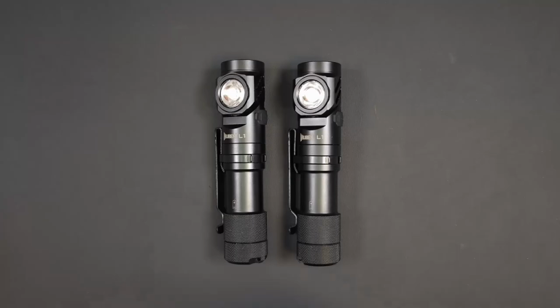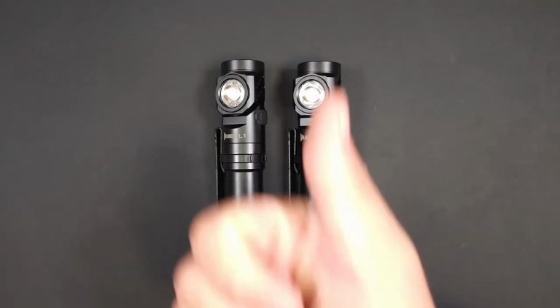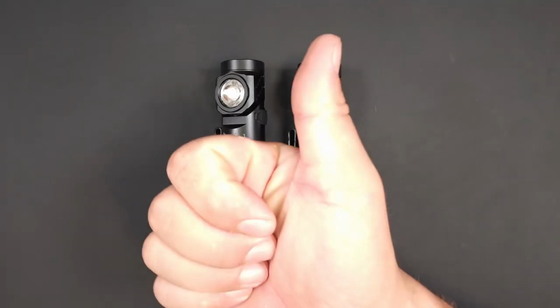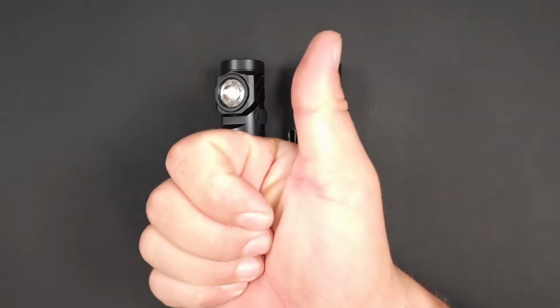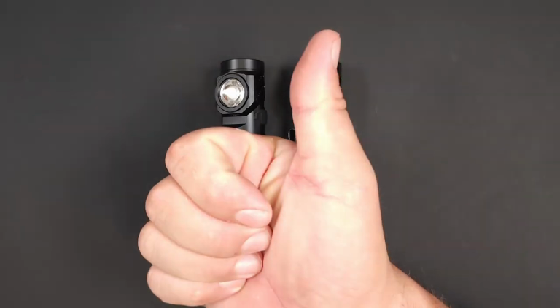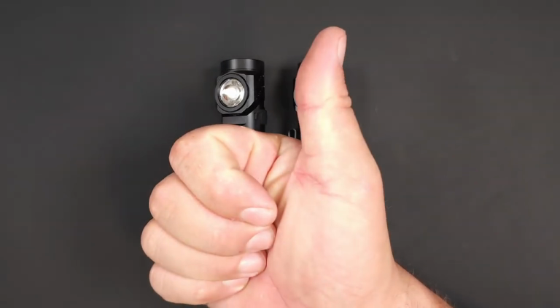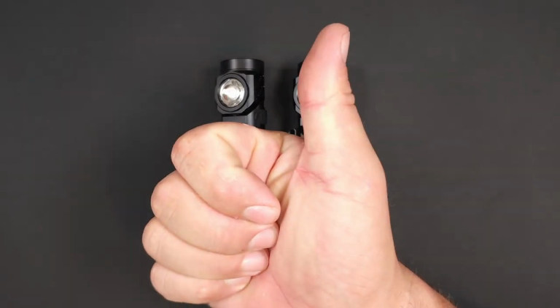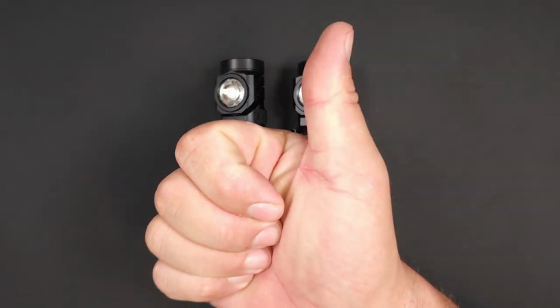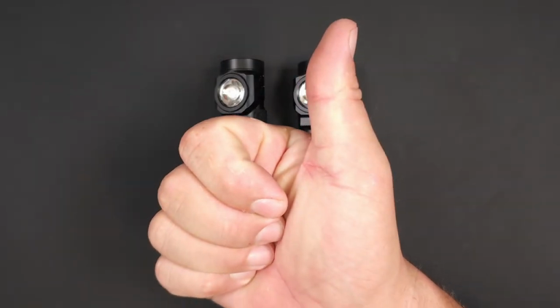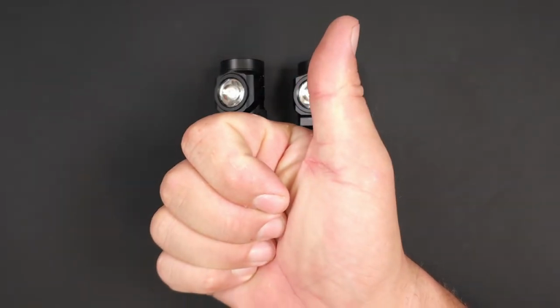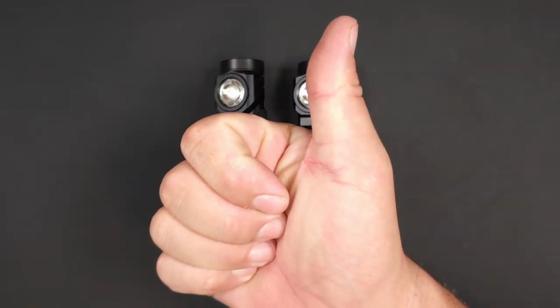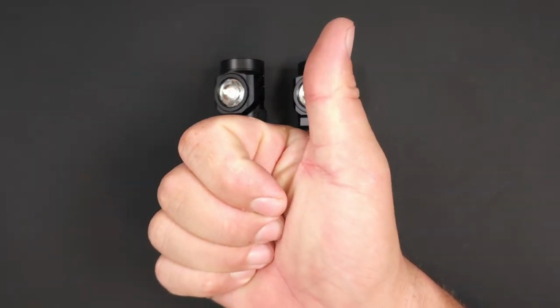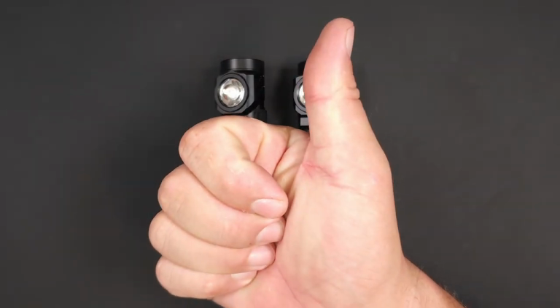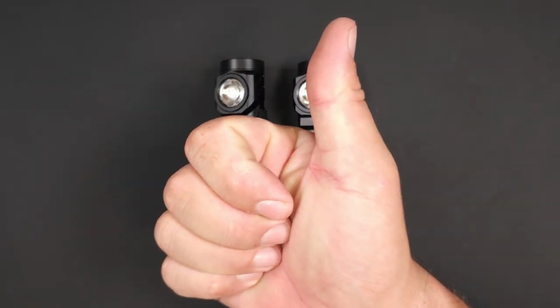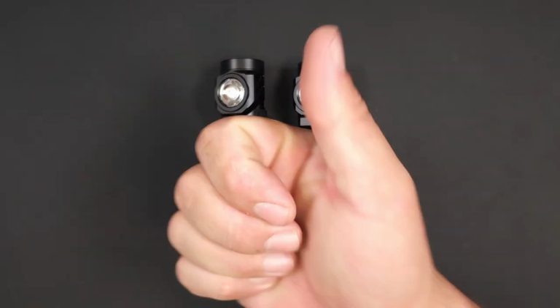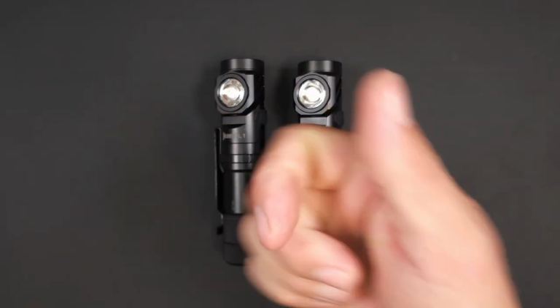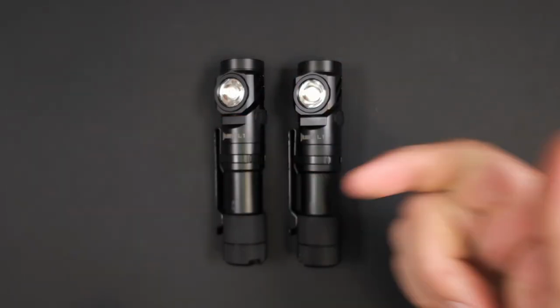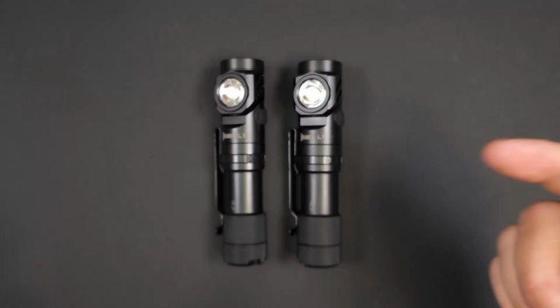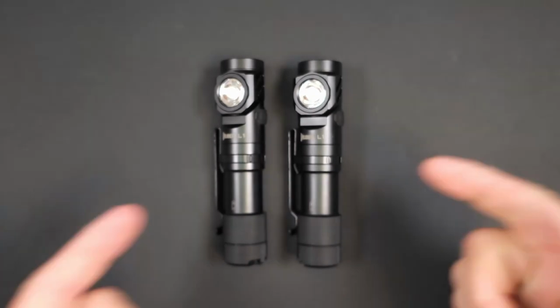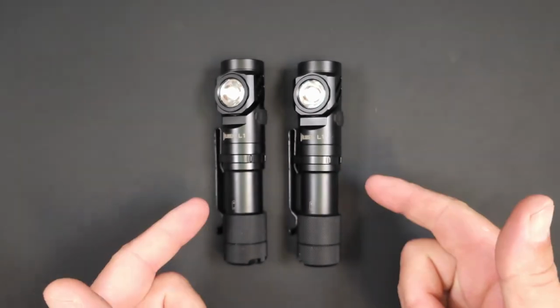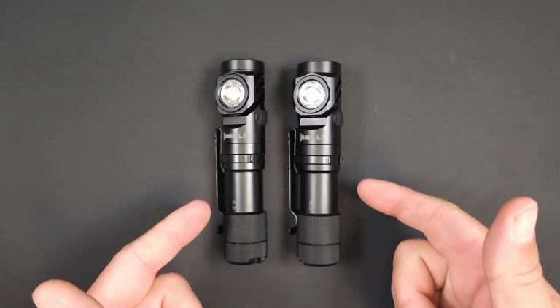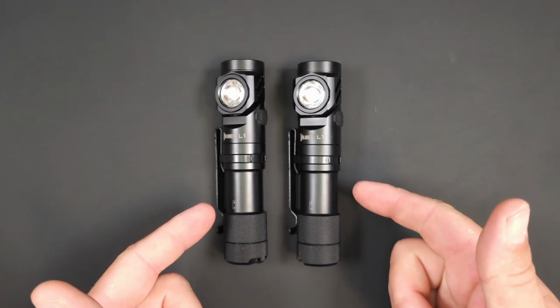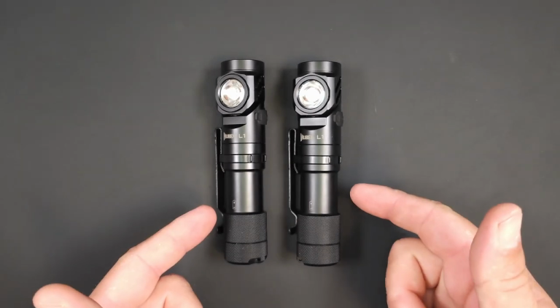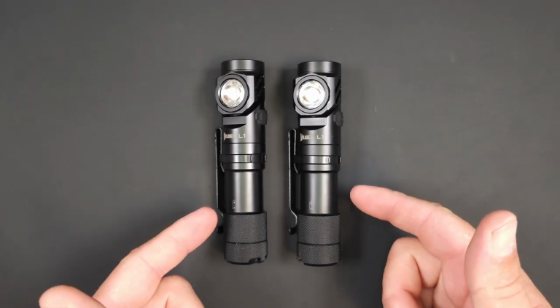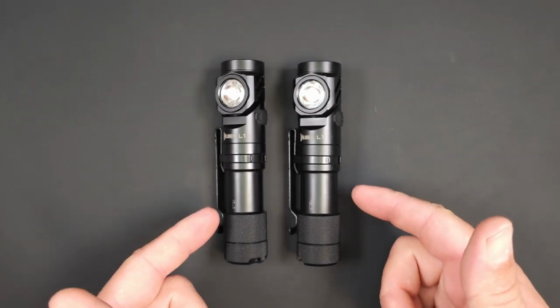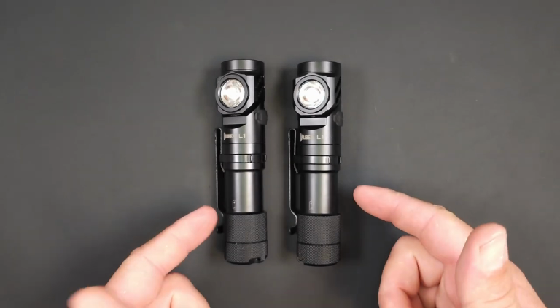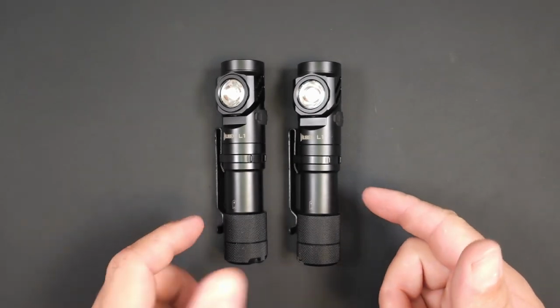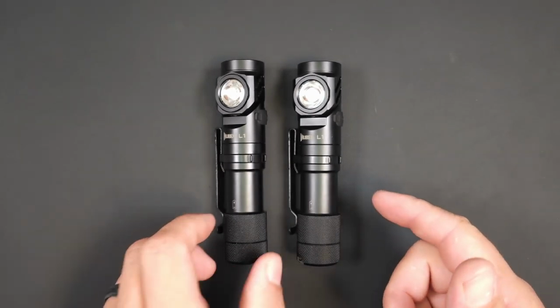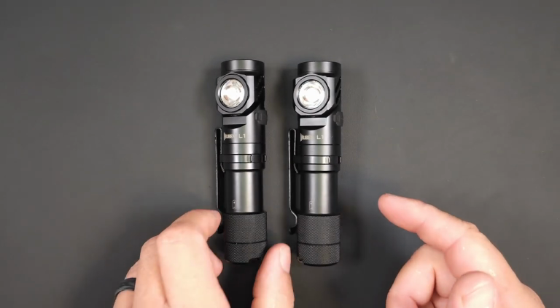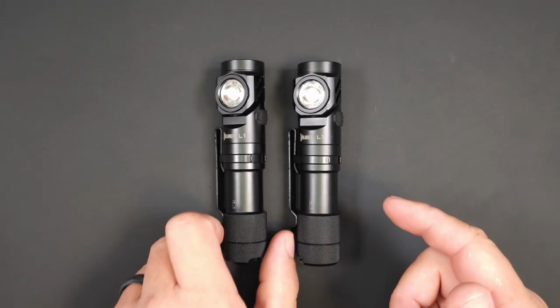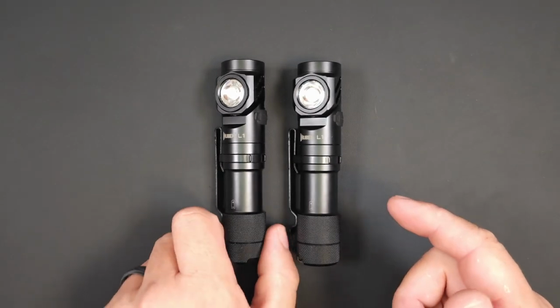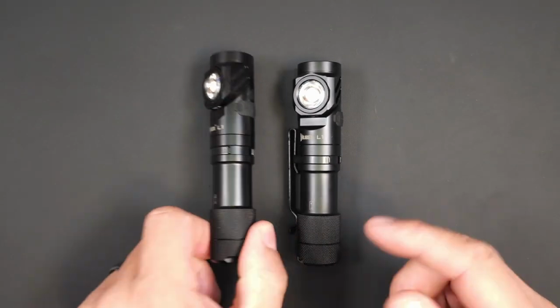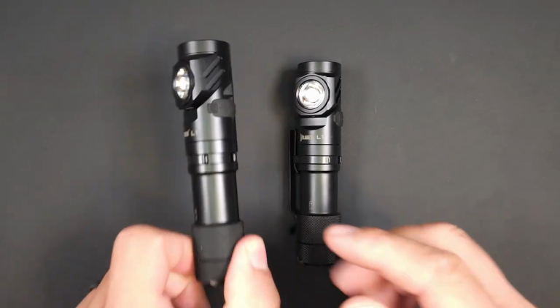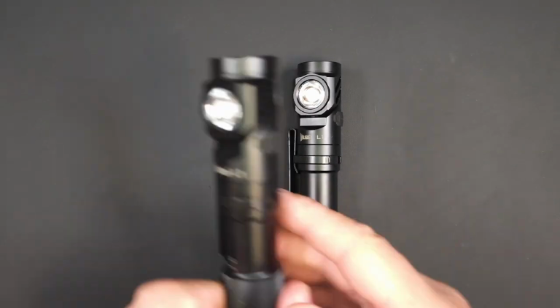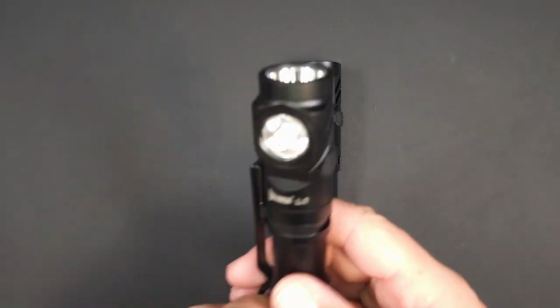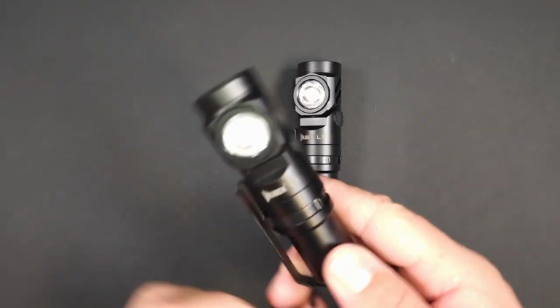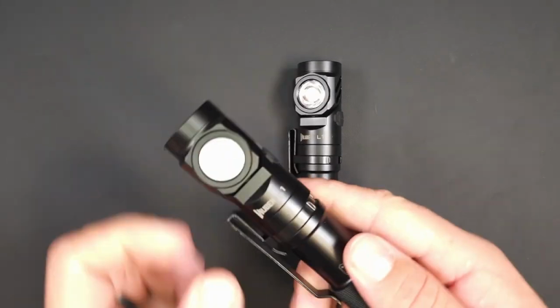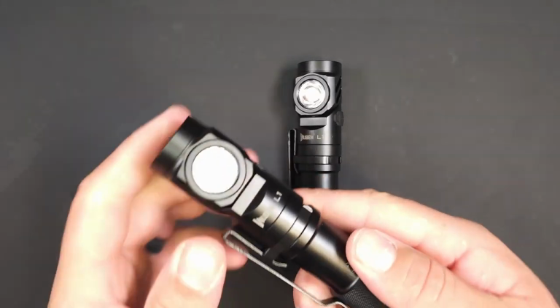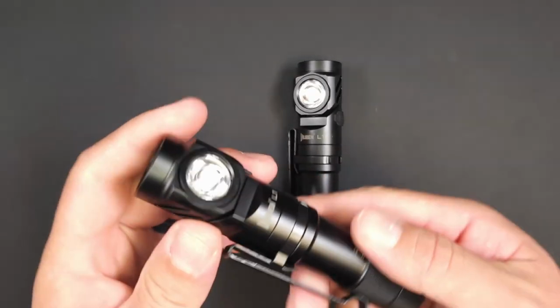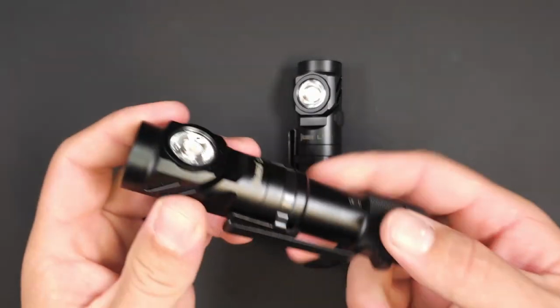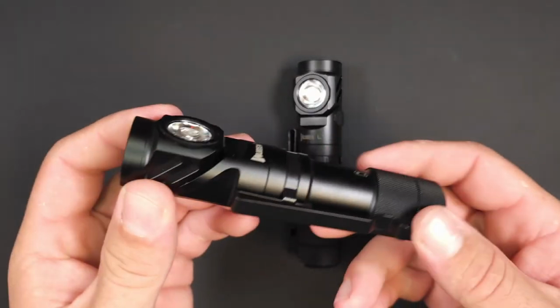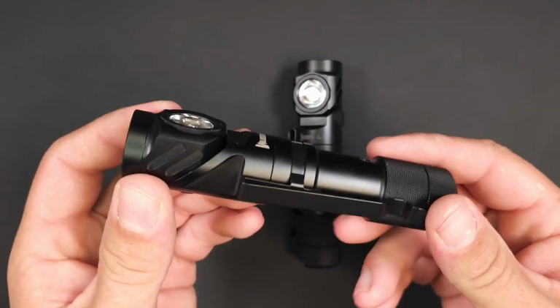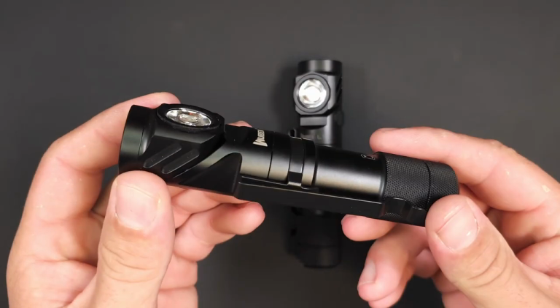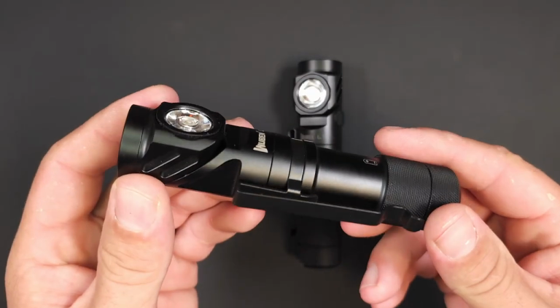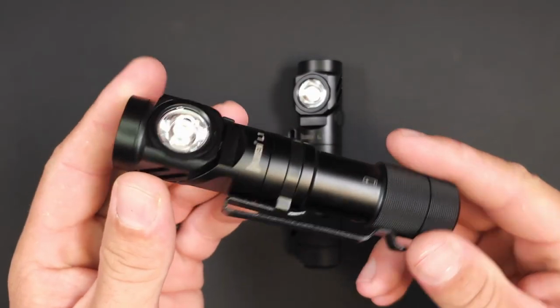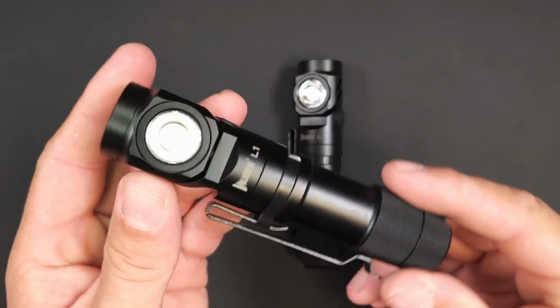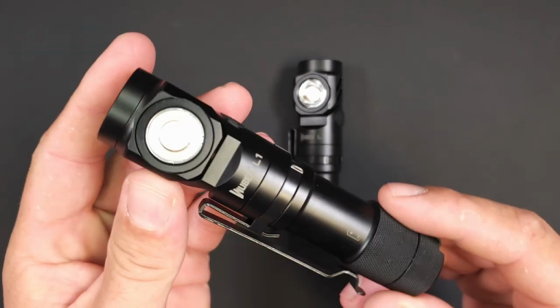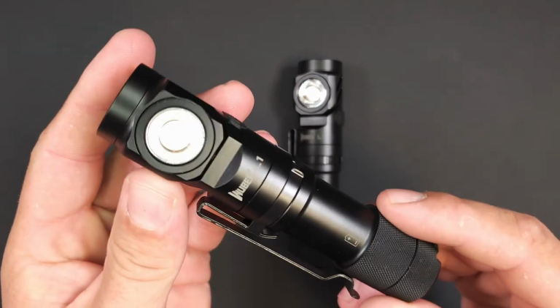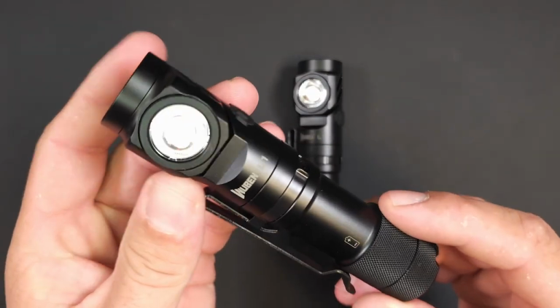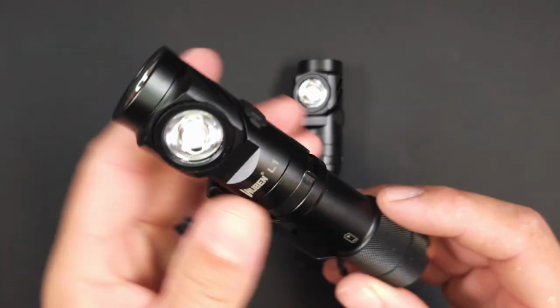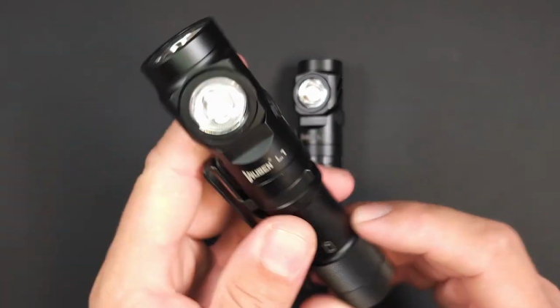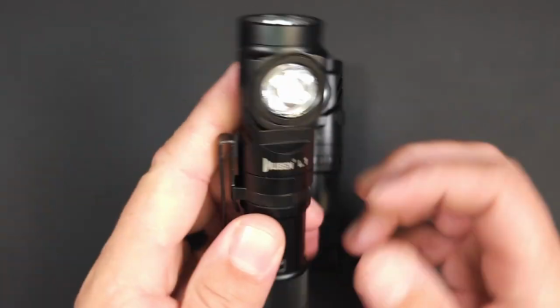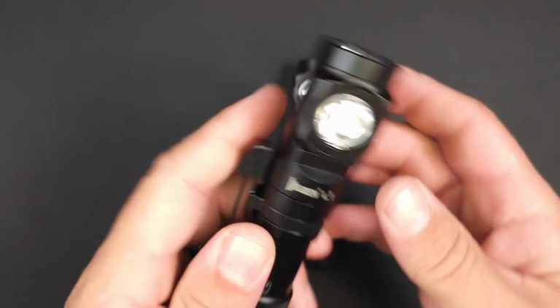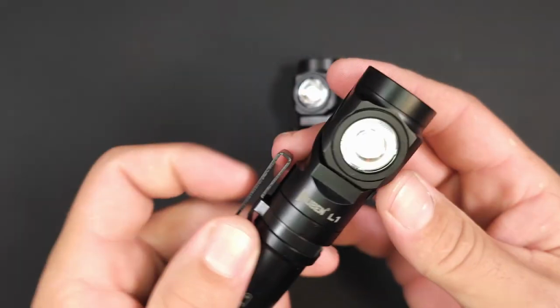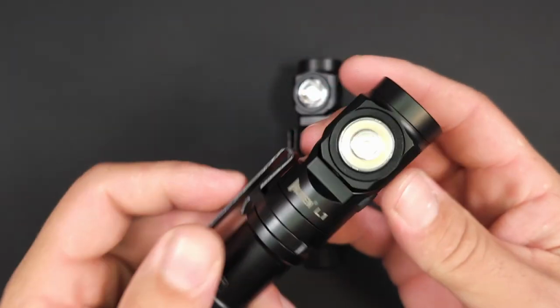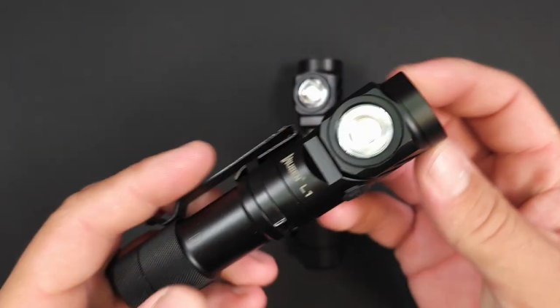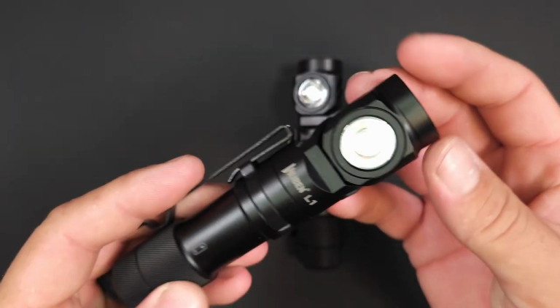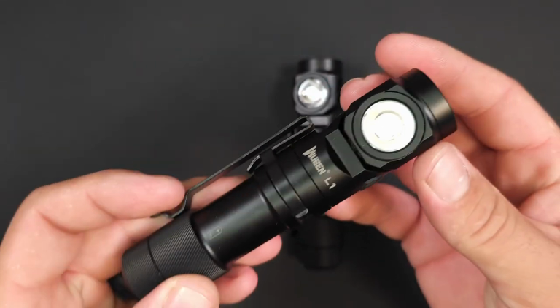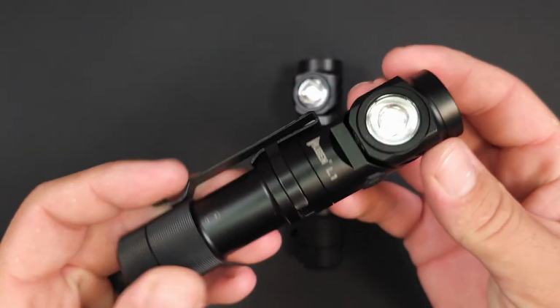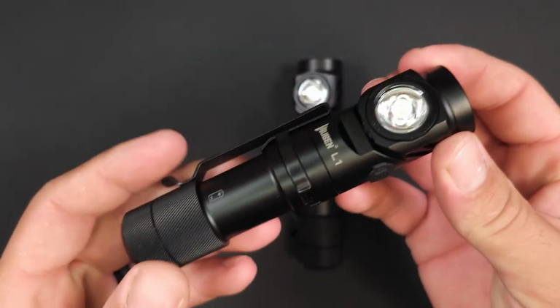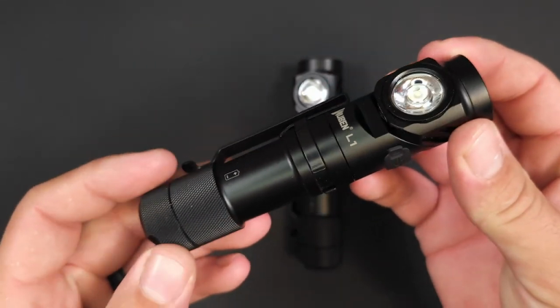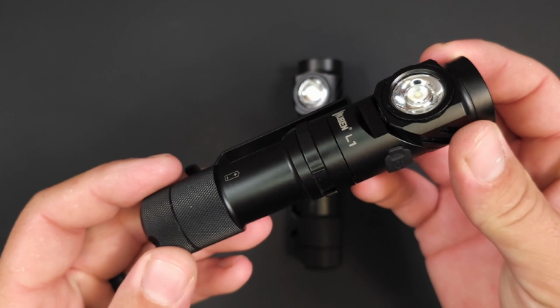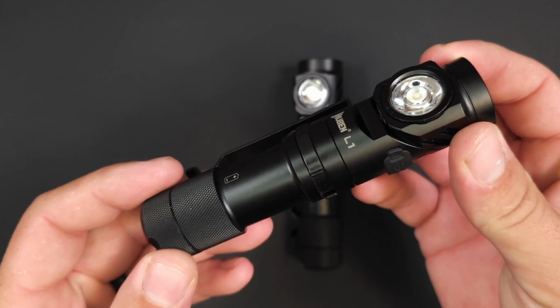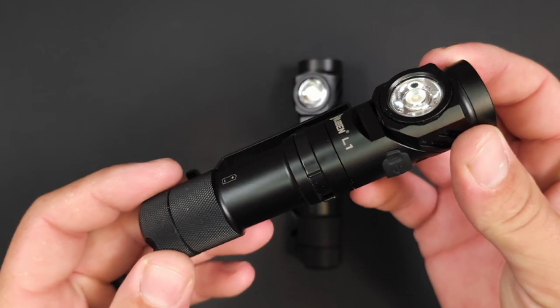Hey guys, James at Torches and Tactical, and today we're looking at the Wubin's latest and newest addition to their lineup. This is the Wubin L1.